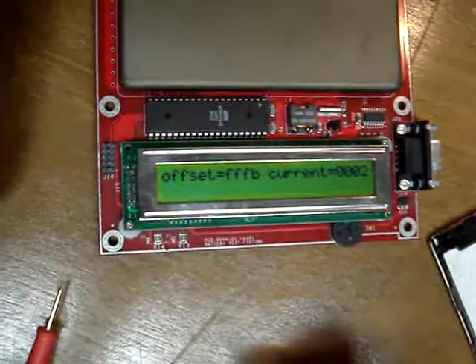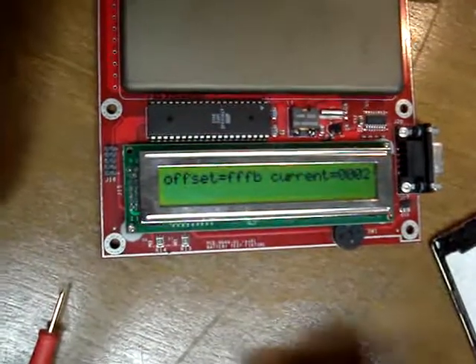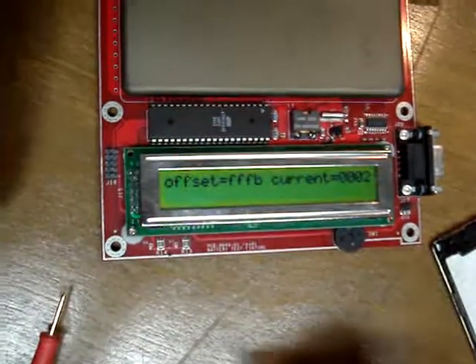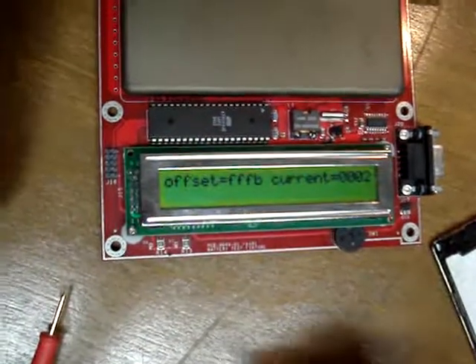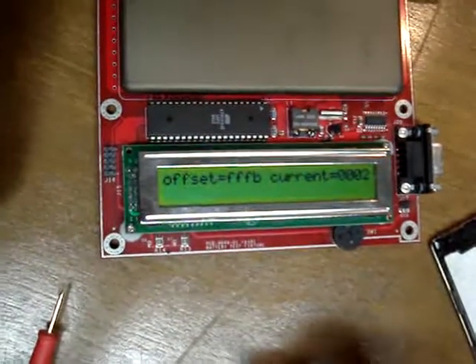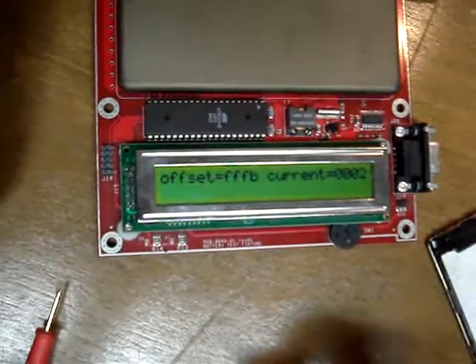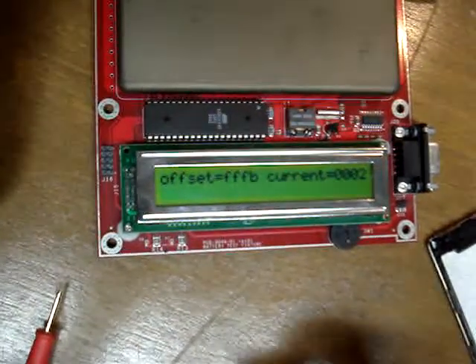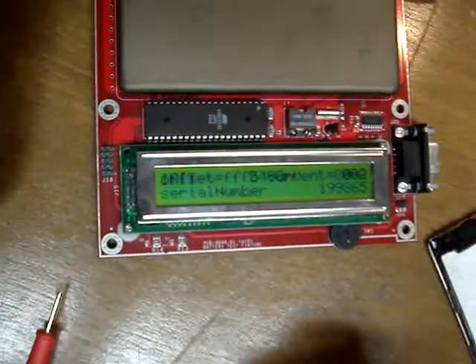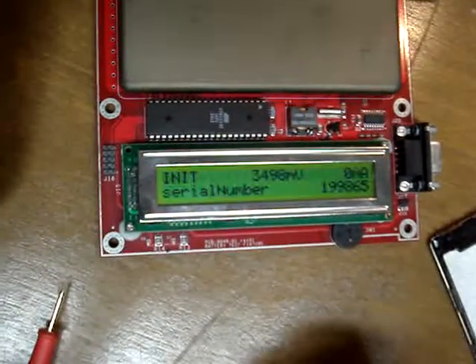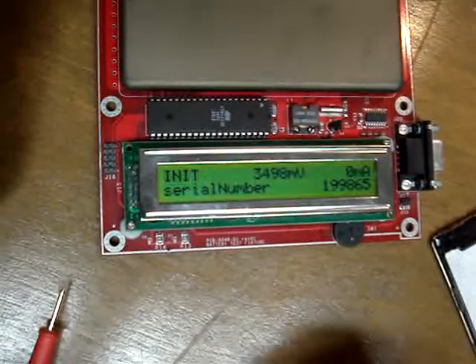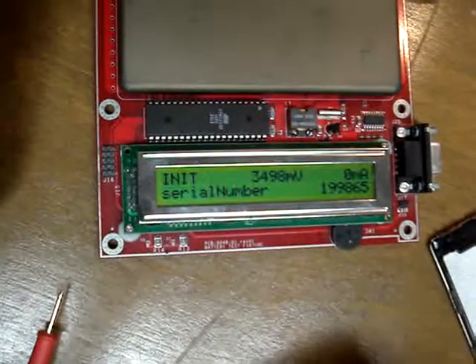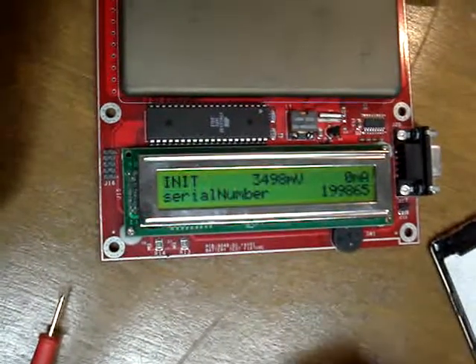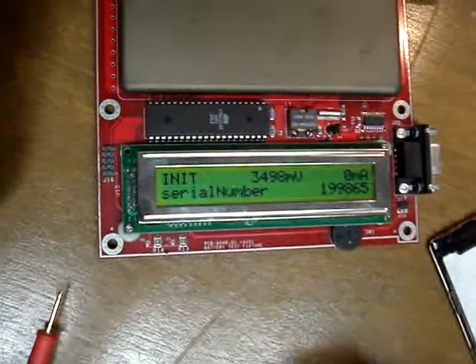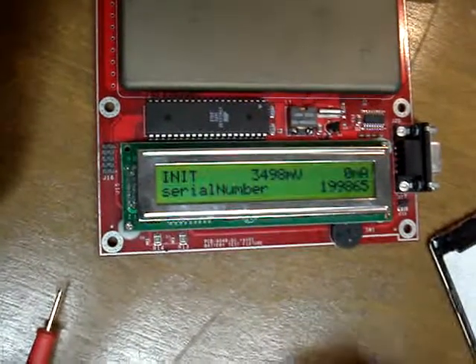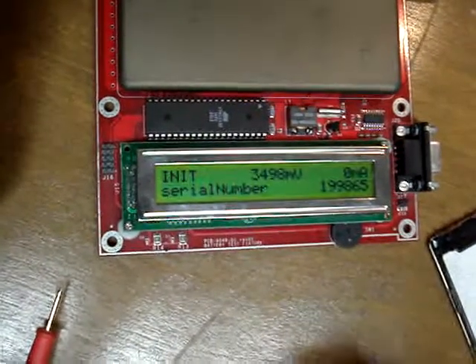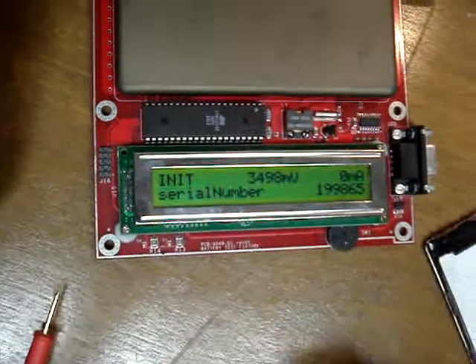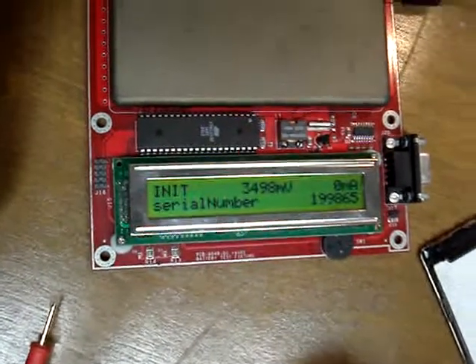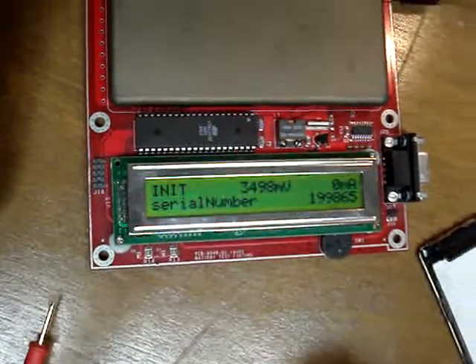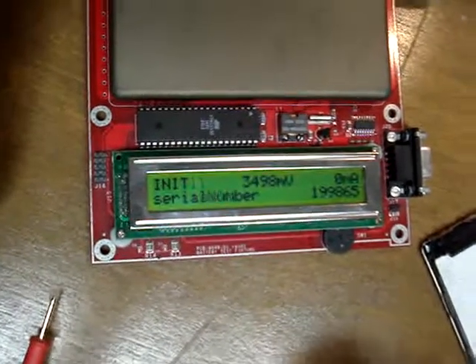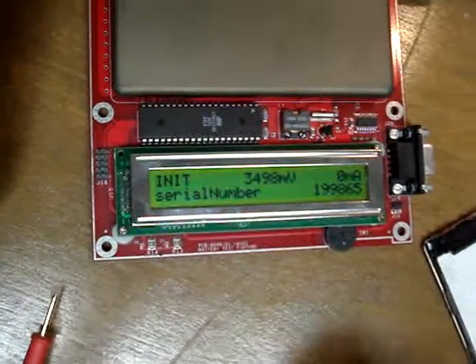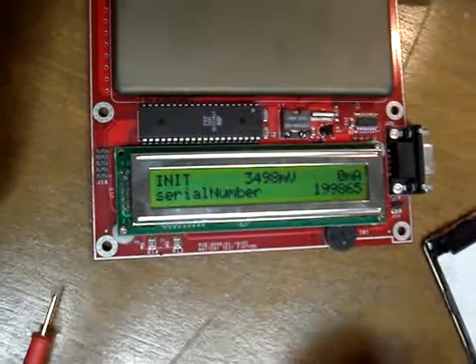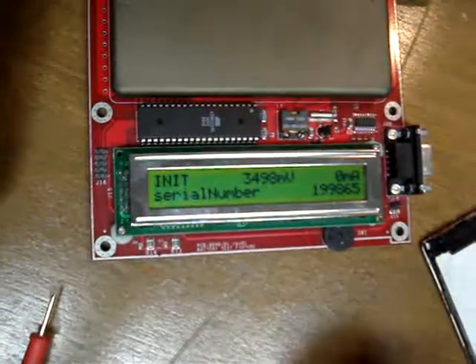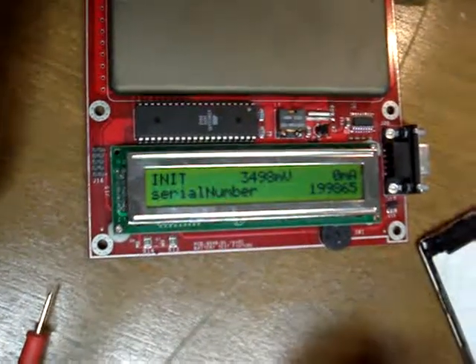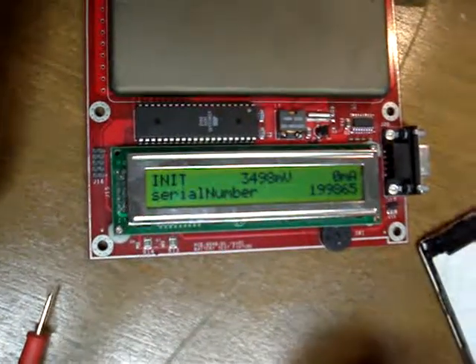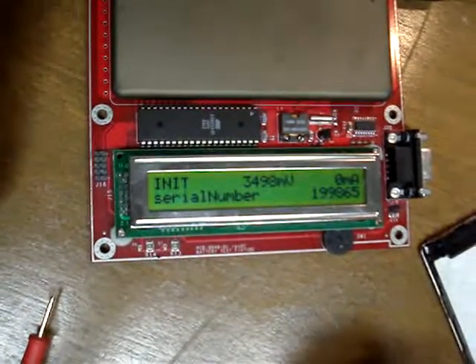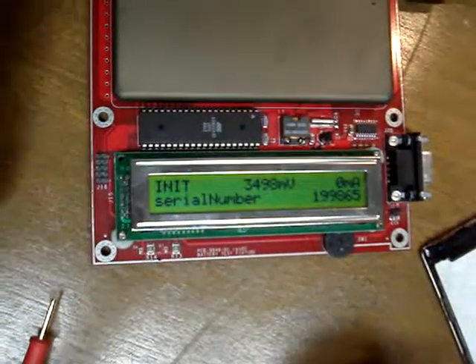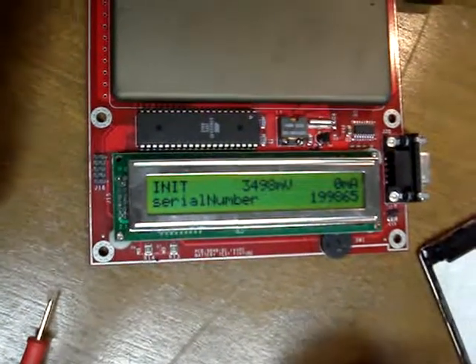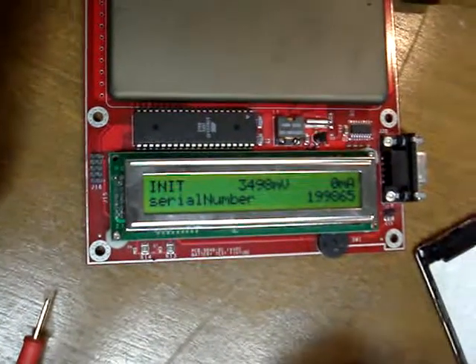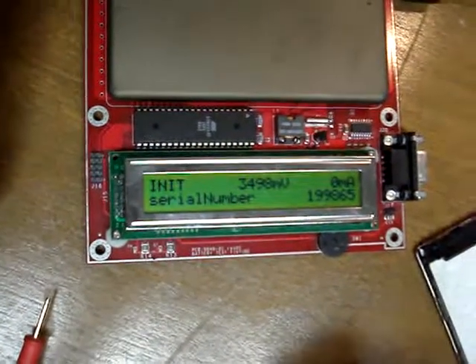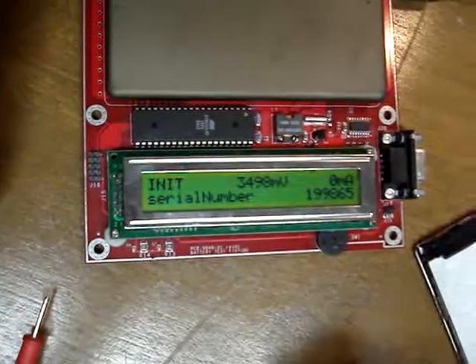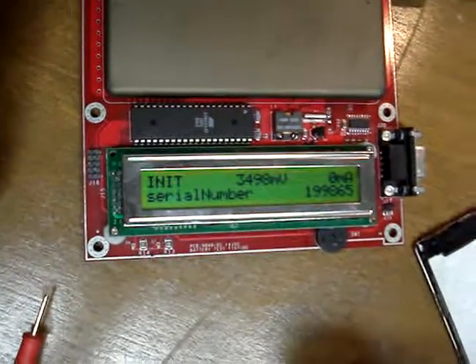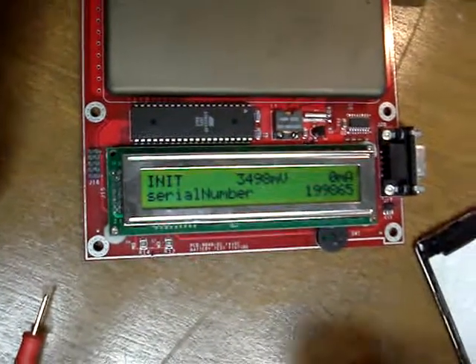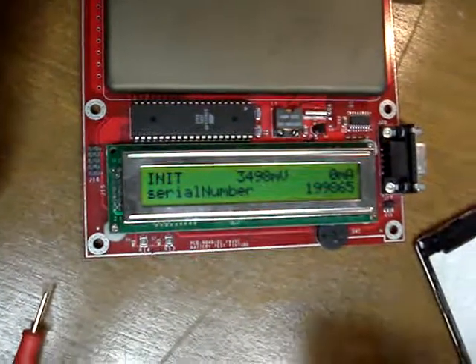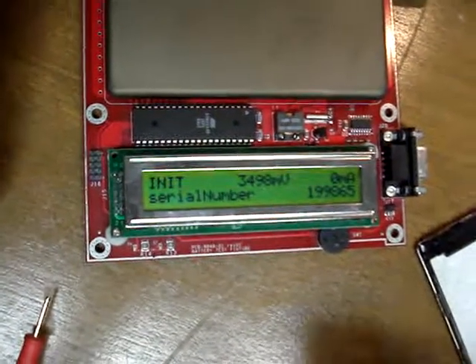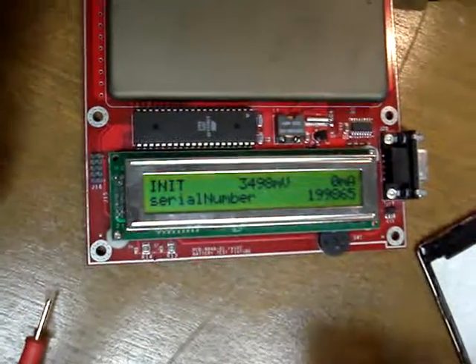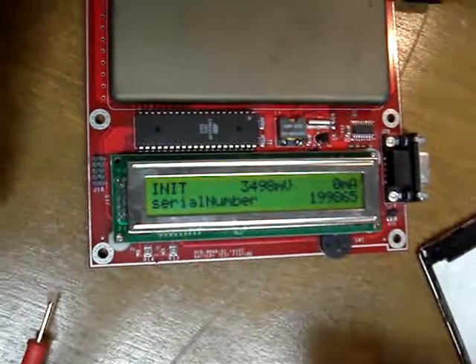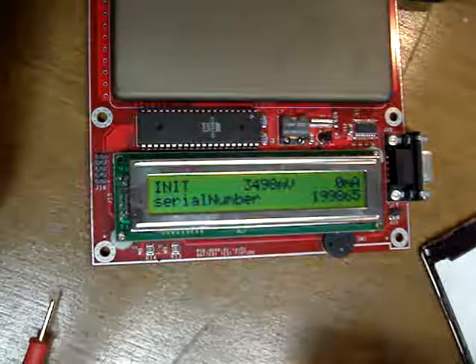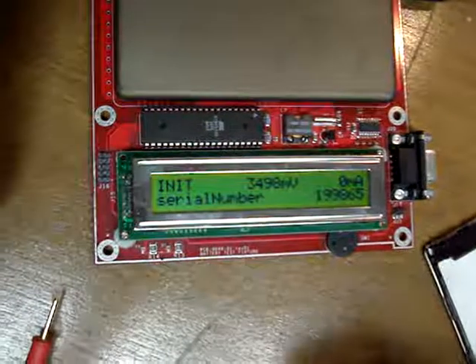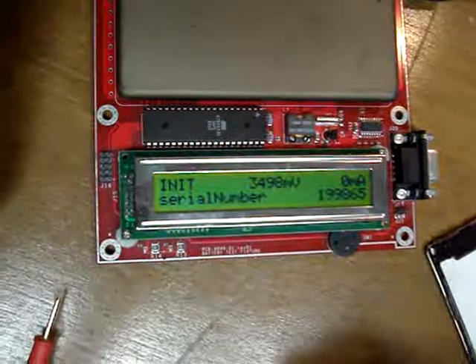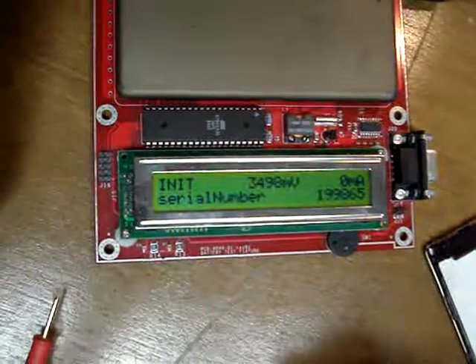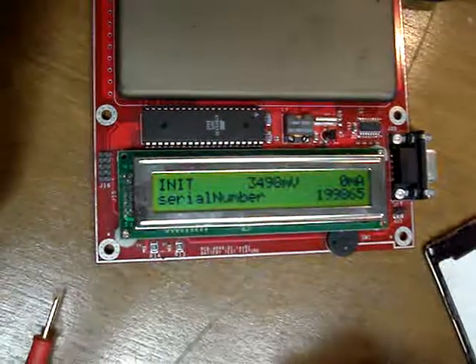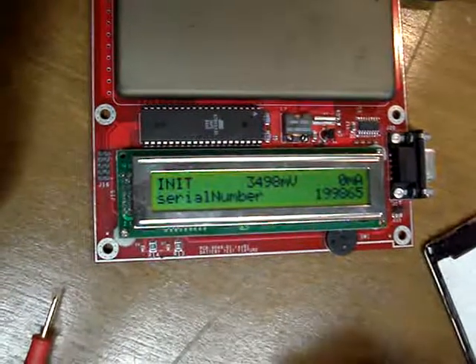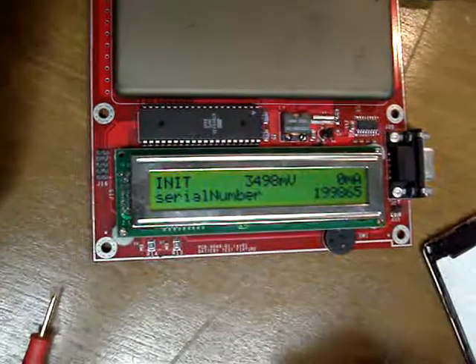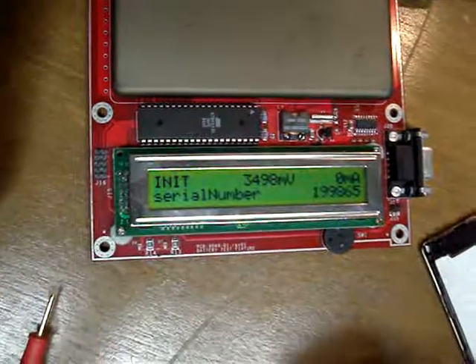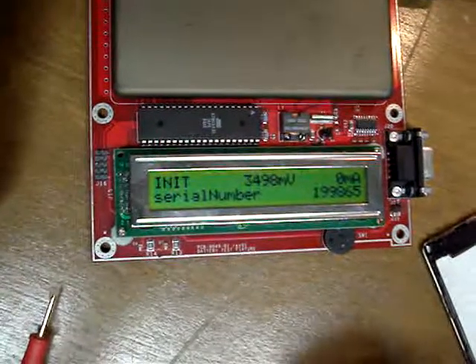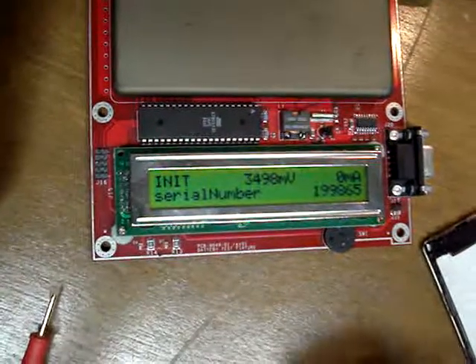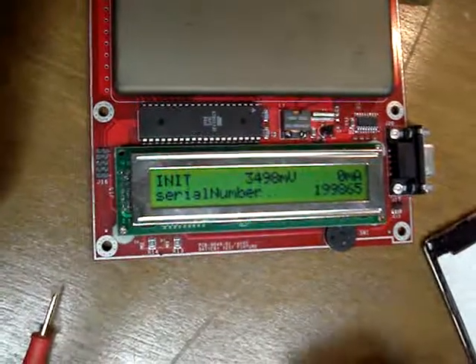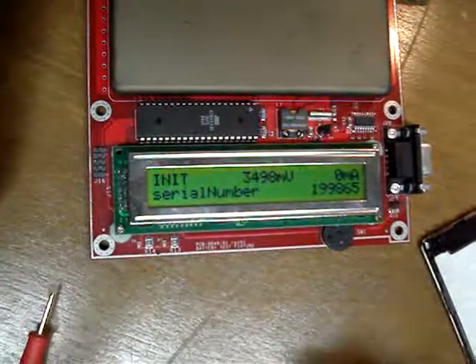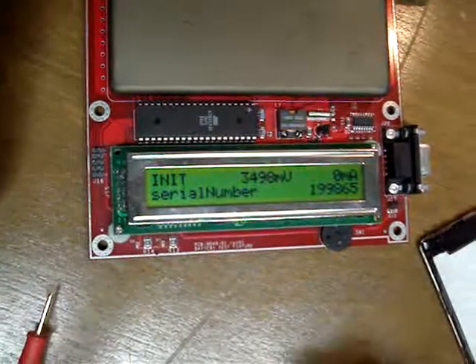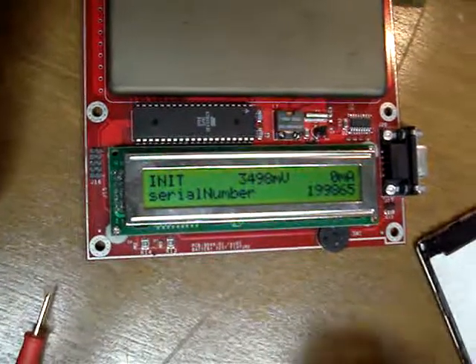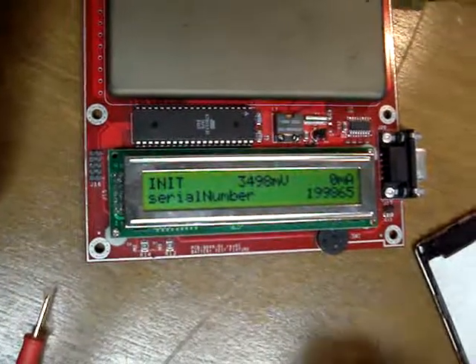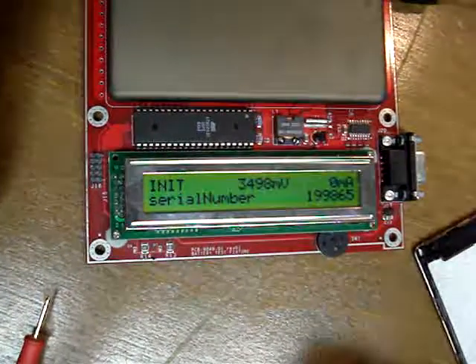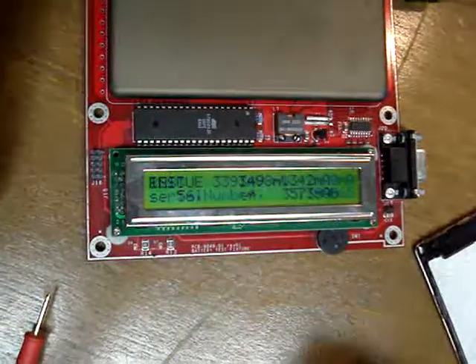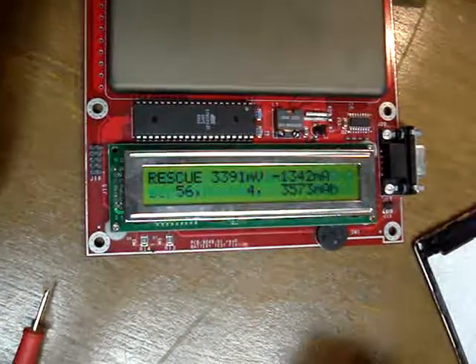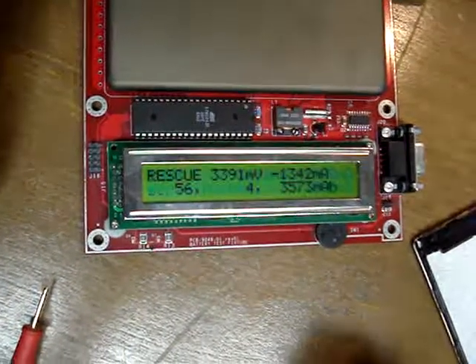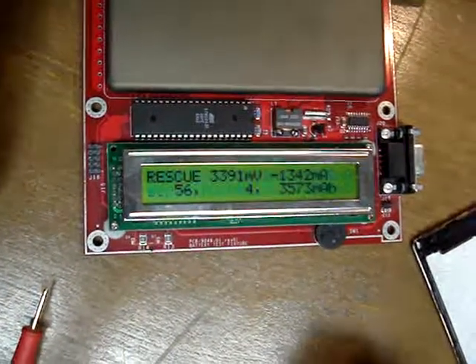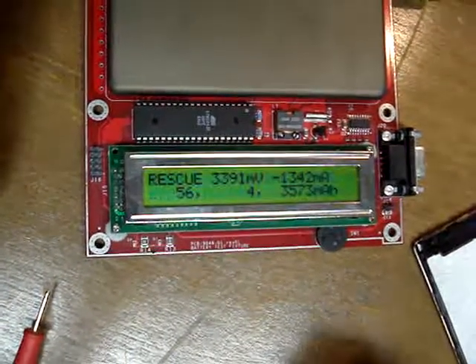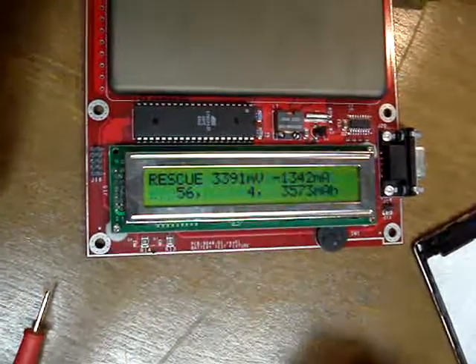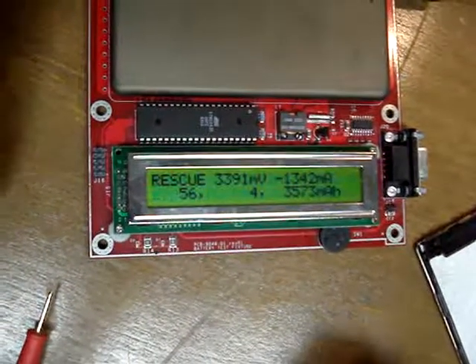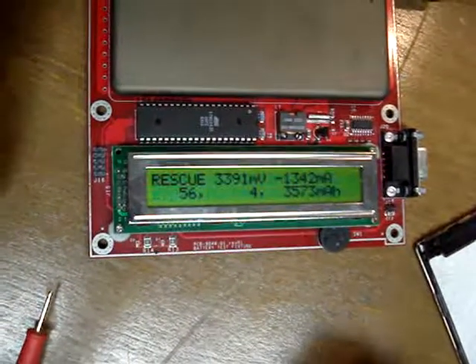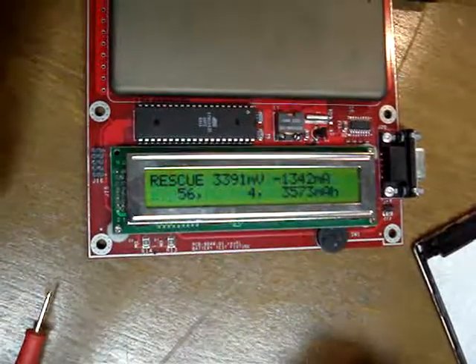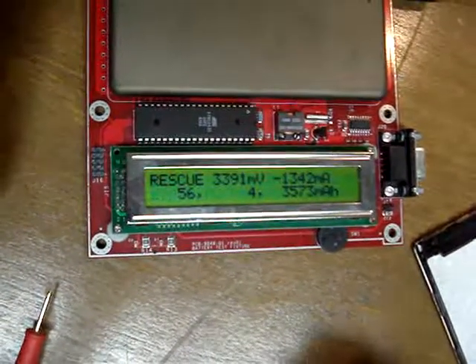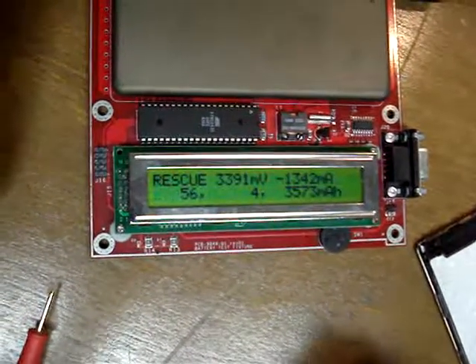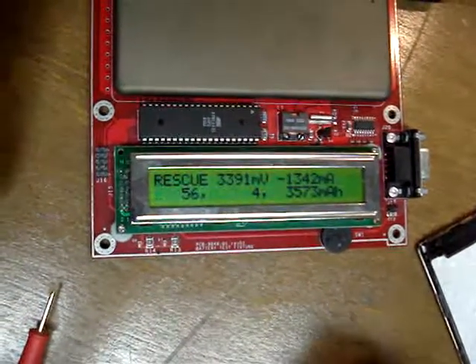The next screen coming up here is going to go ahead and check its resistor to give it a little calibration.